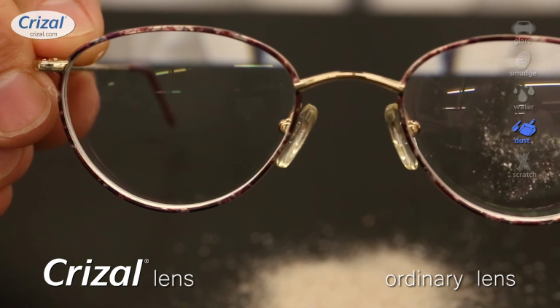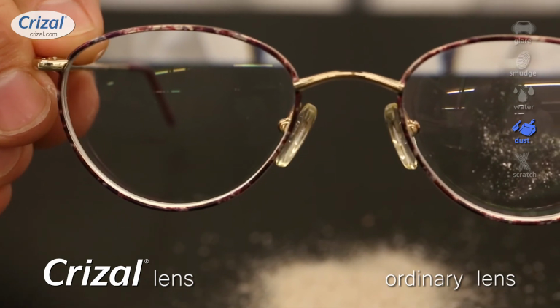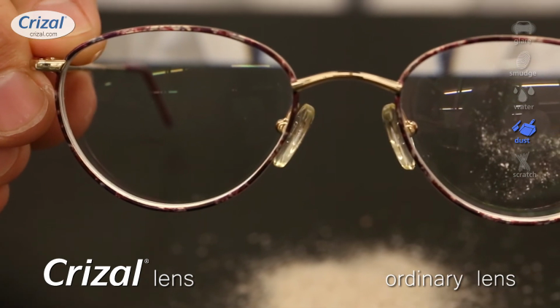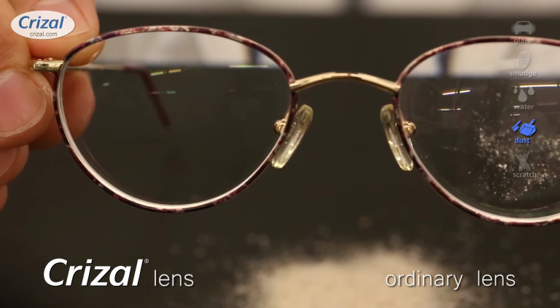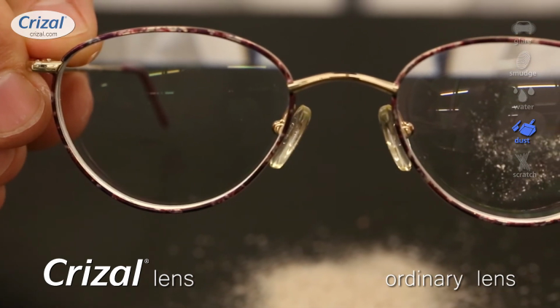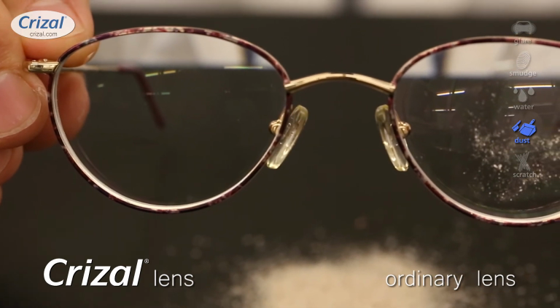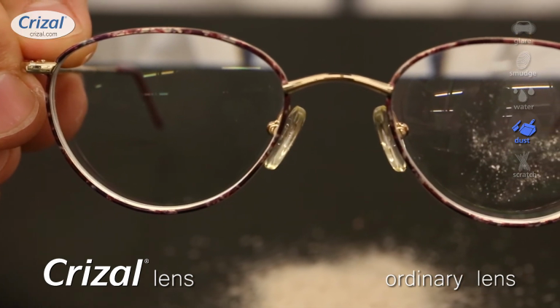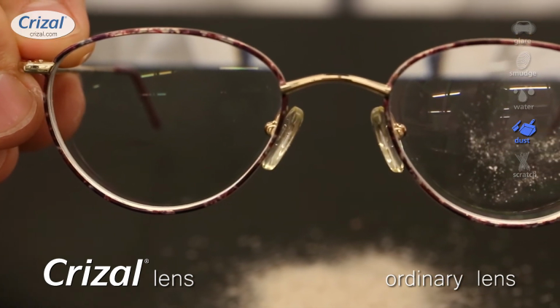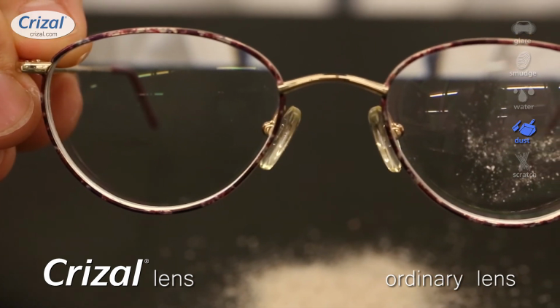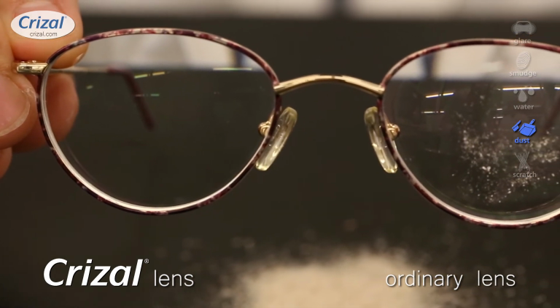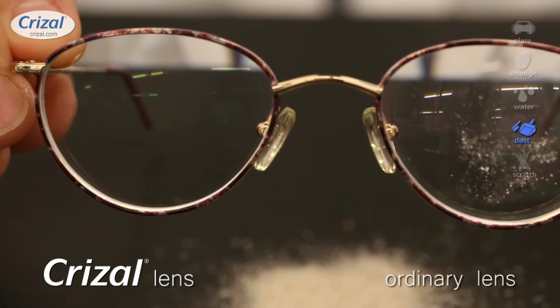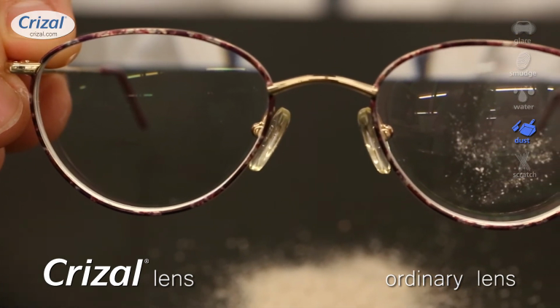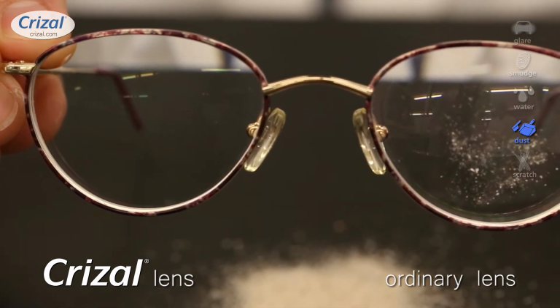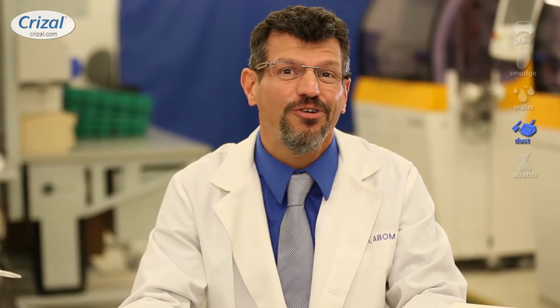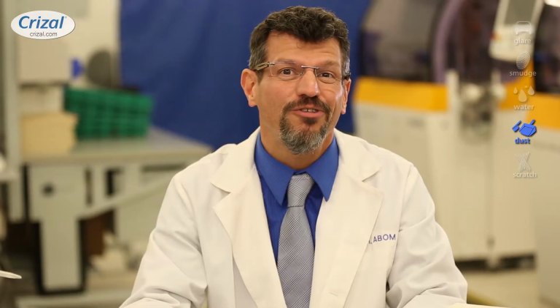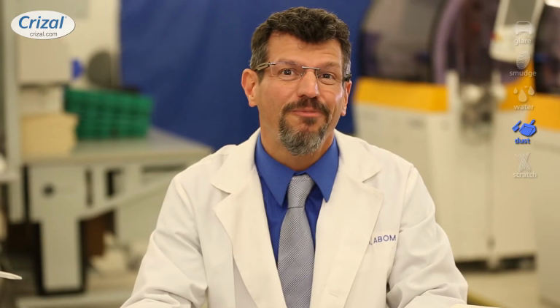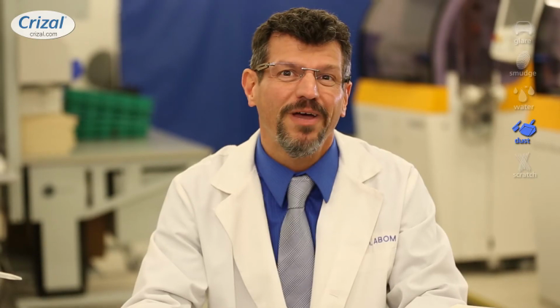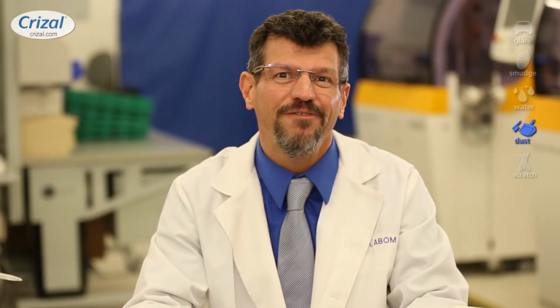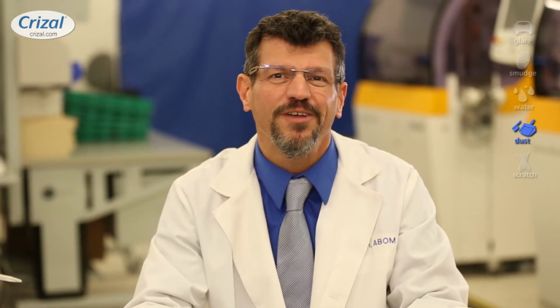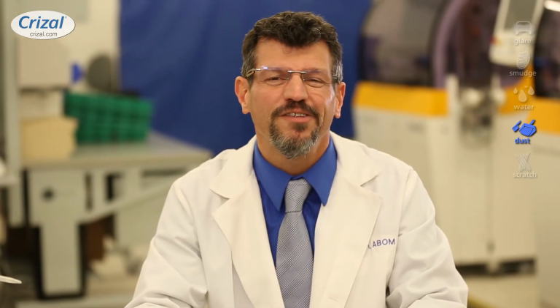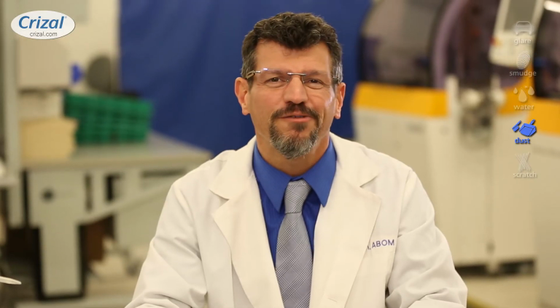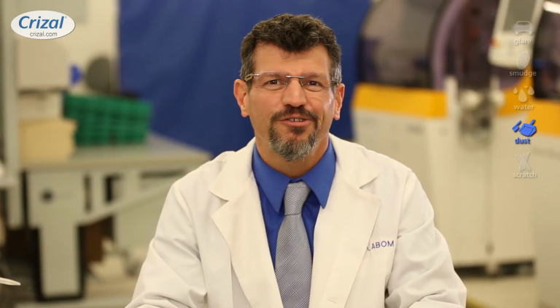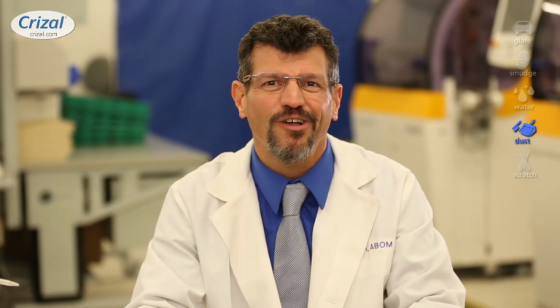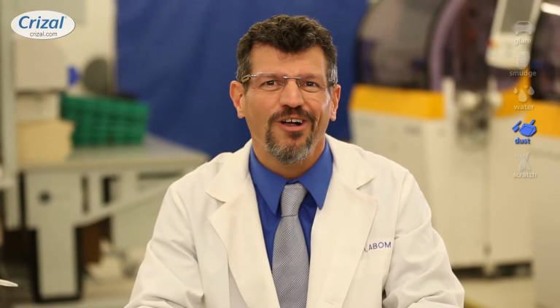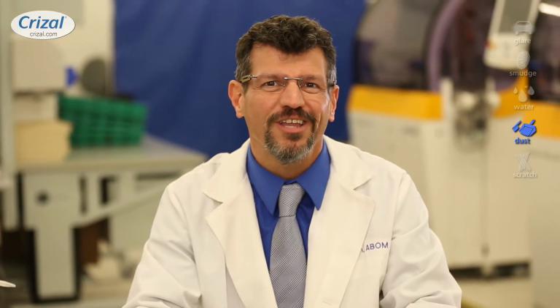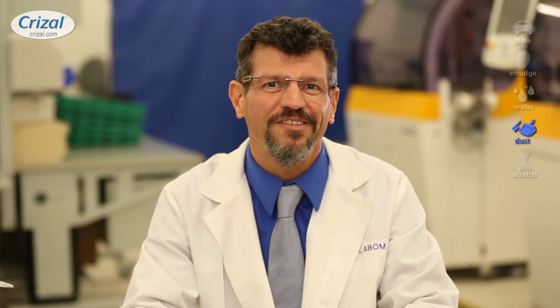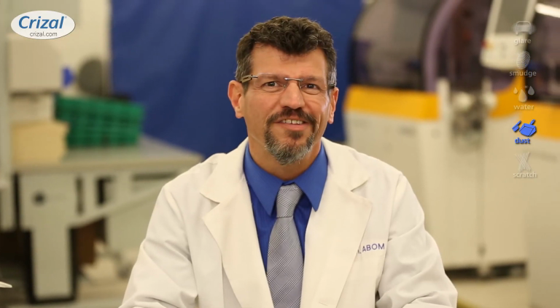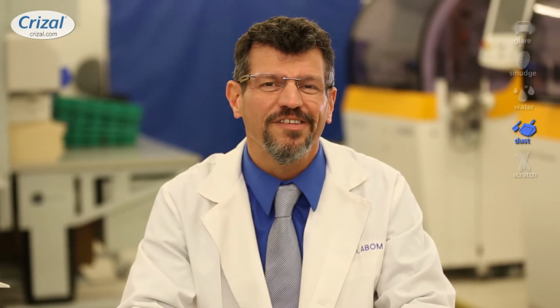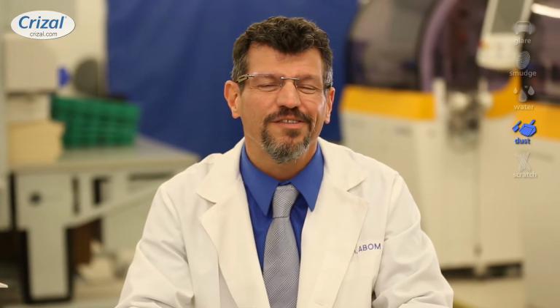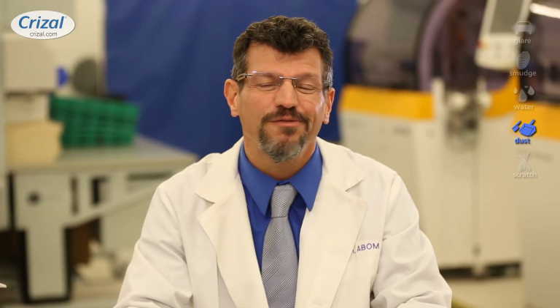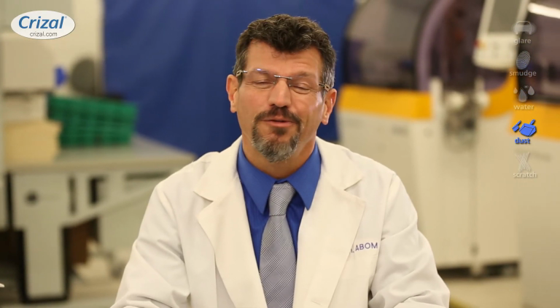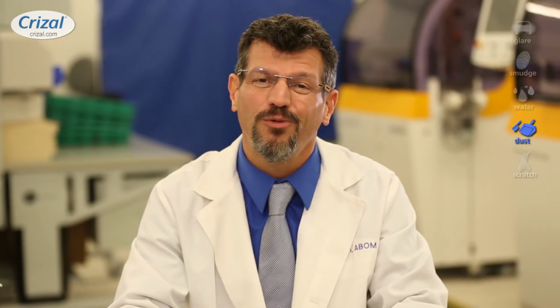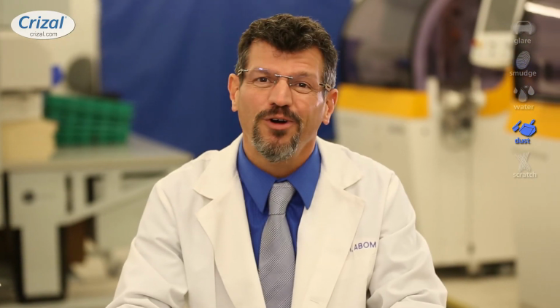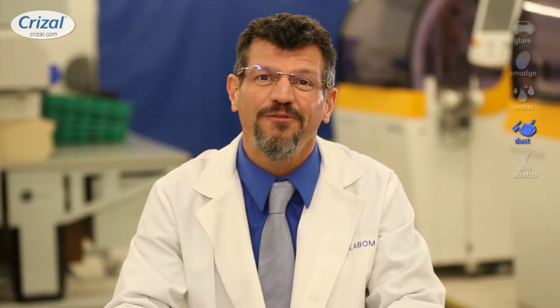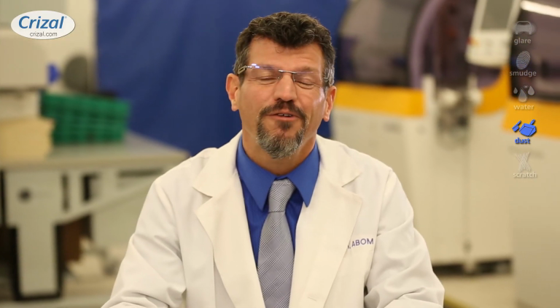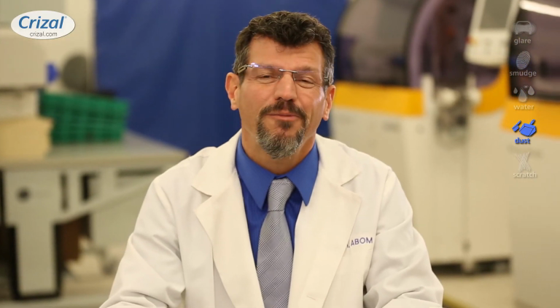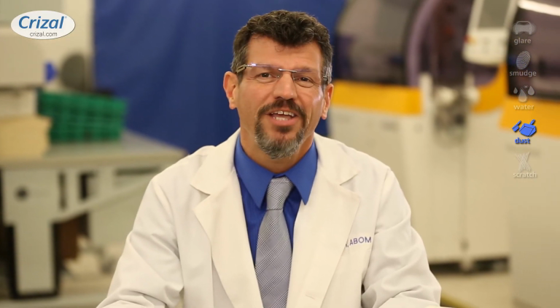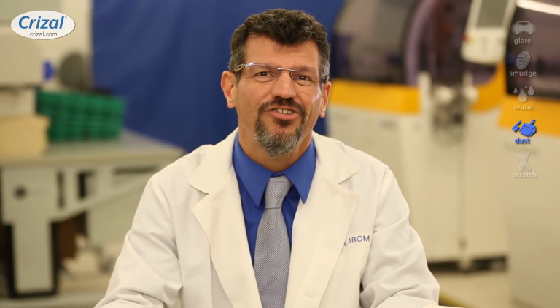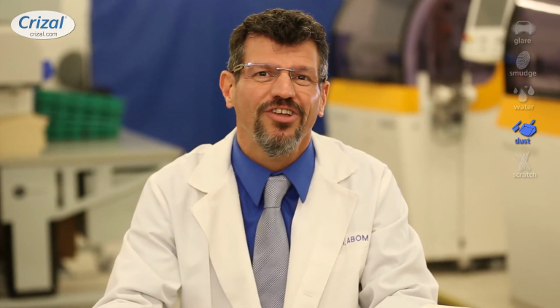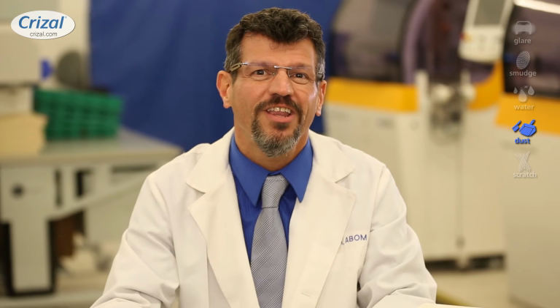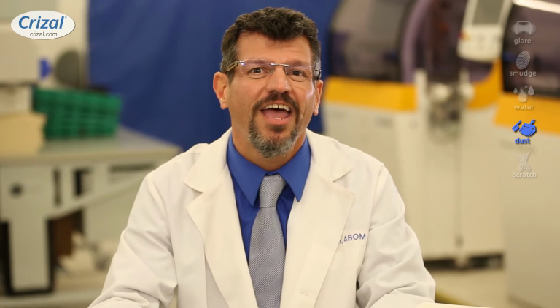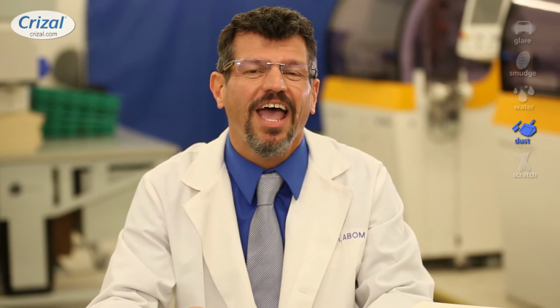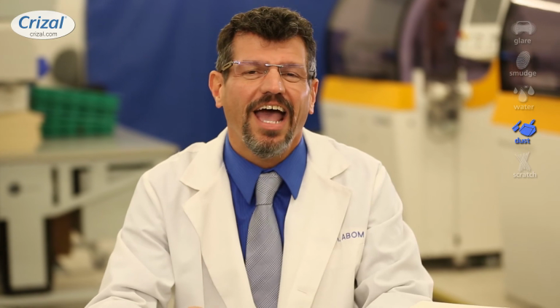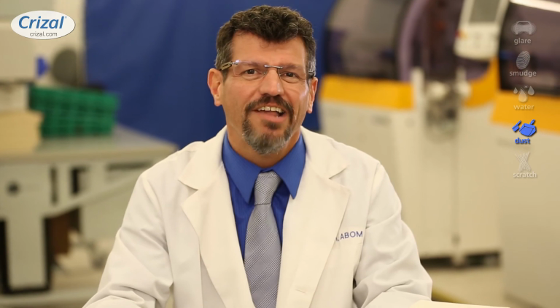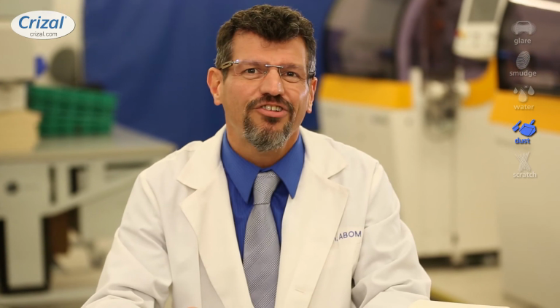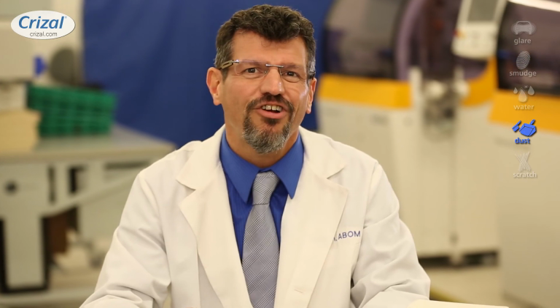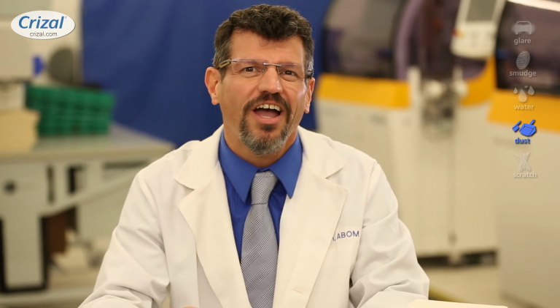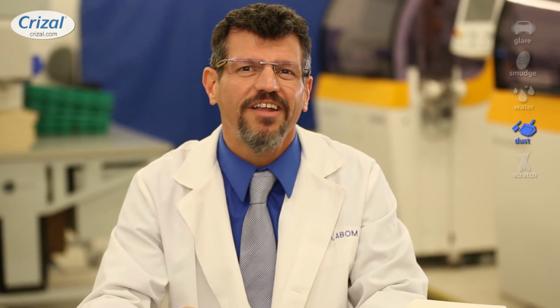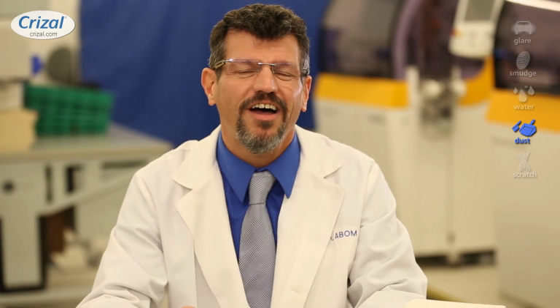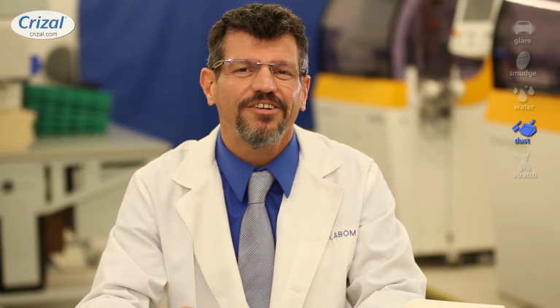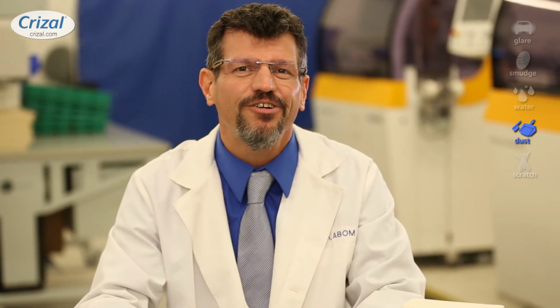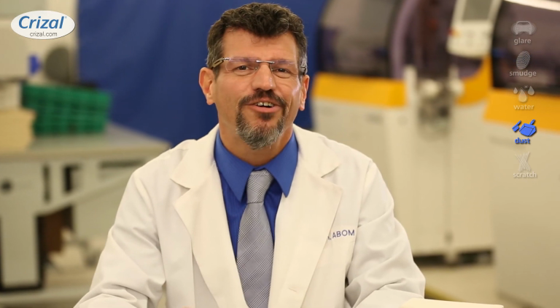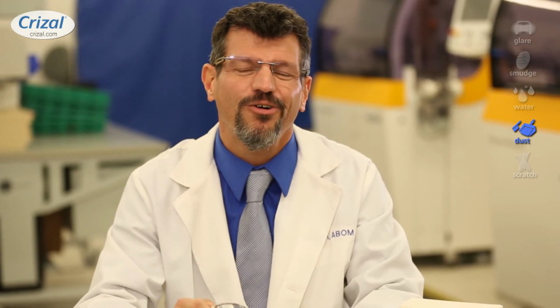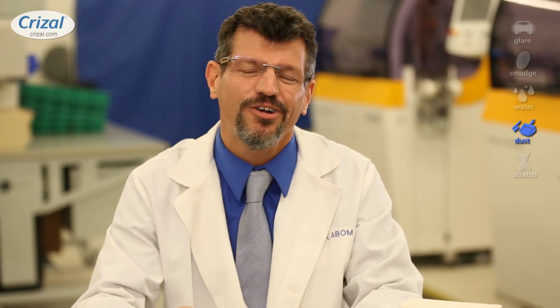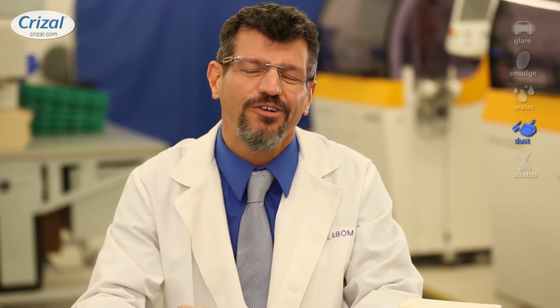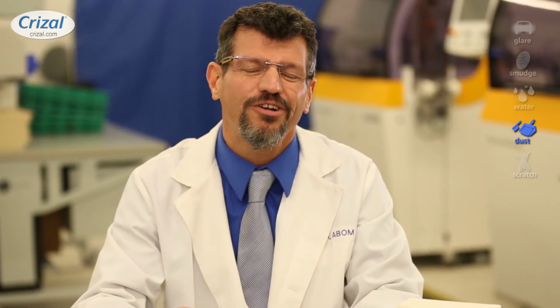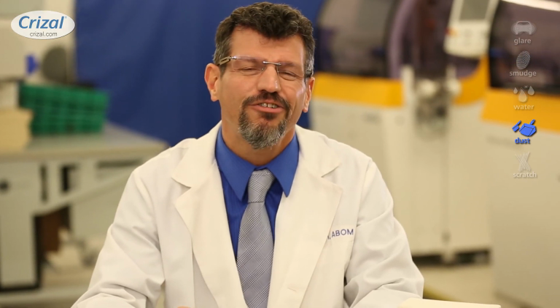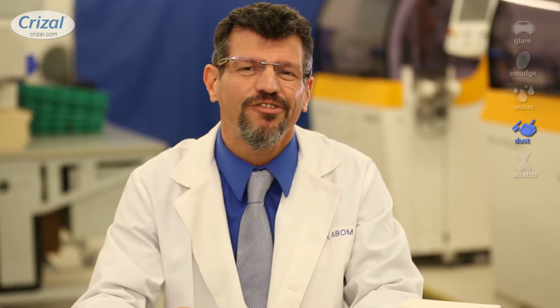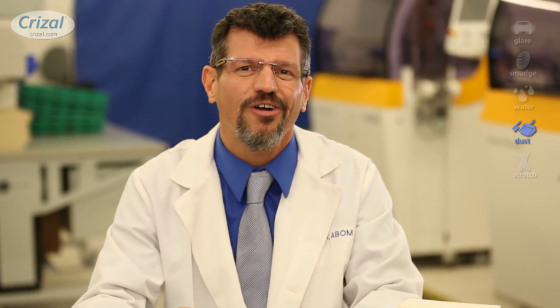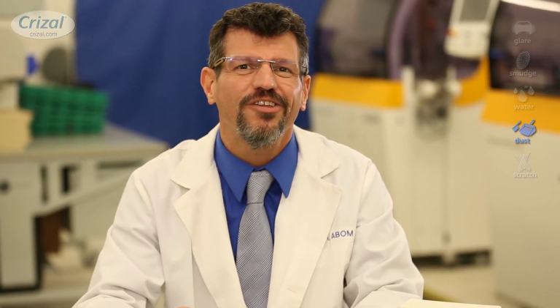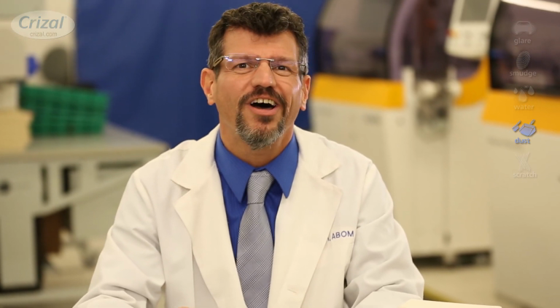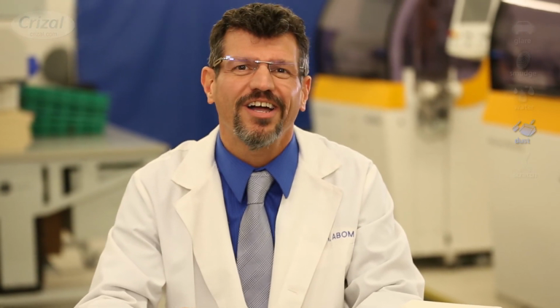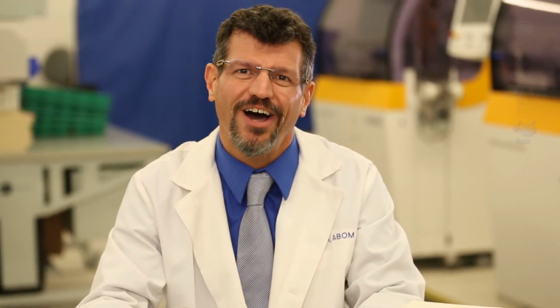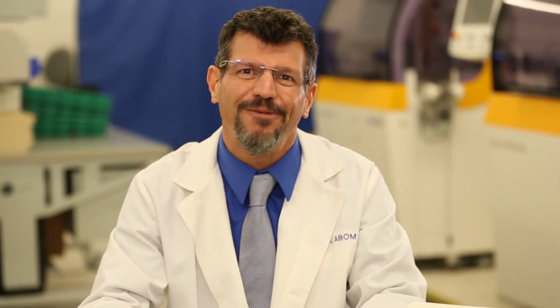So I hope we've been able to show you the benefits of Chrysal lenses. For more information, ask your eye doctor or go to chrysal.com.